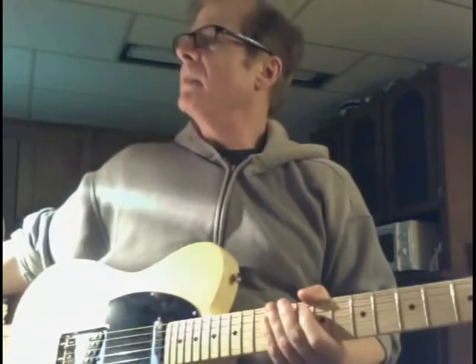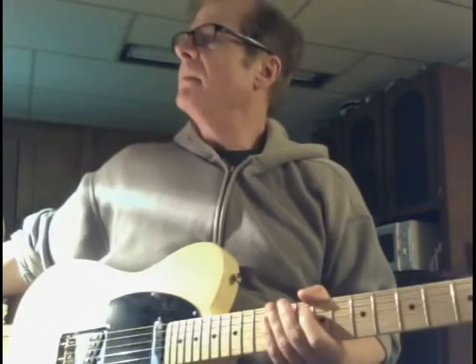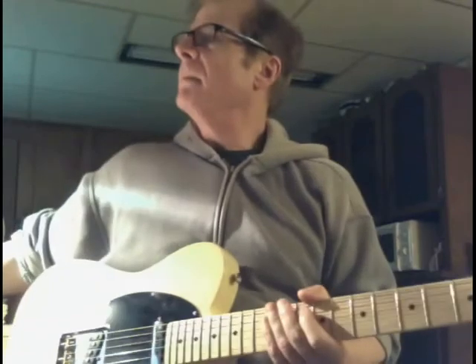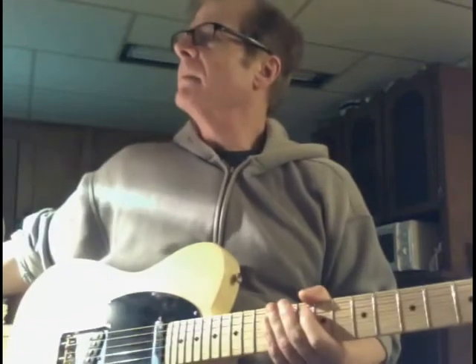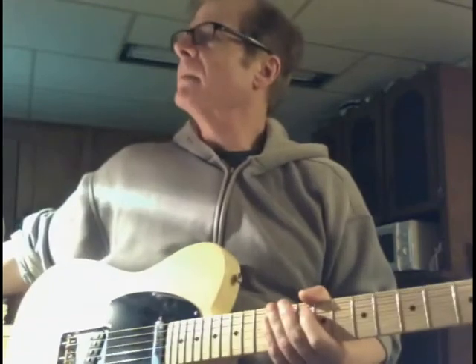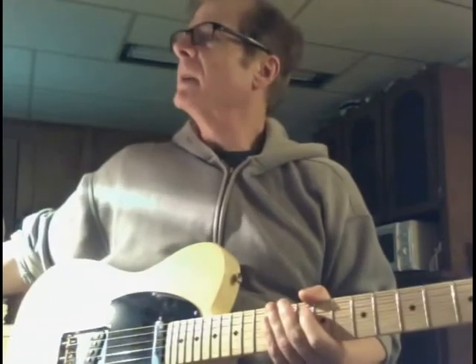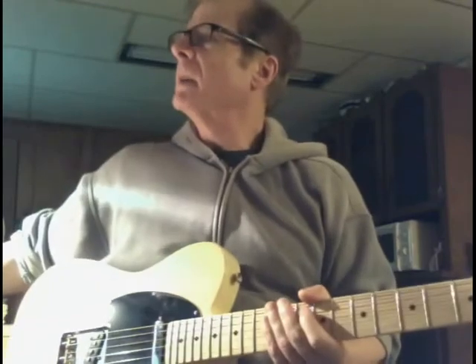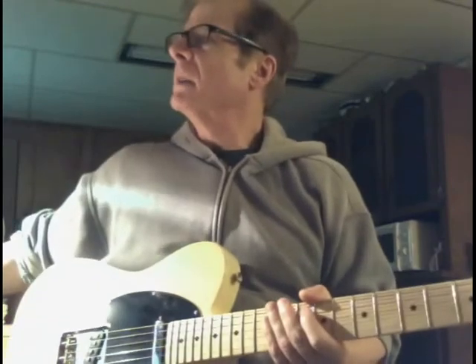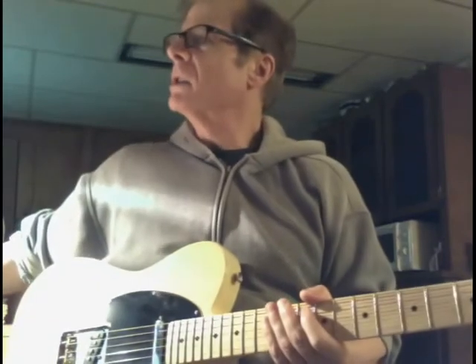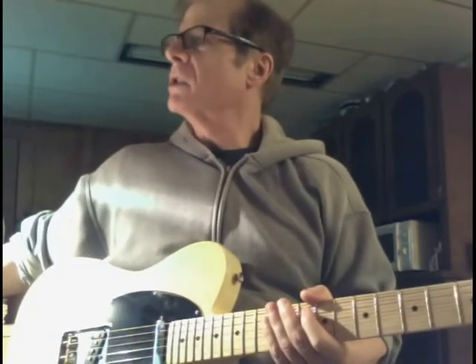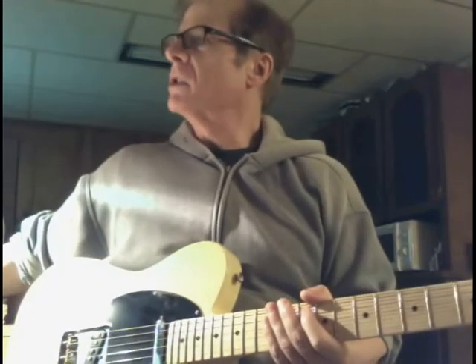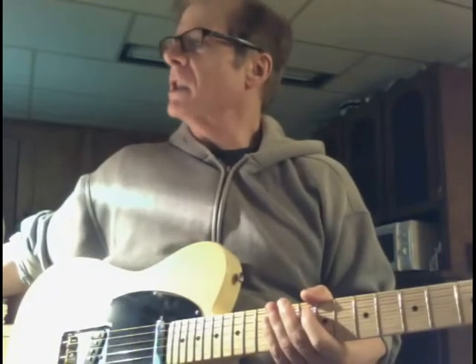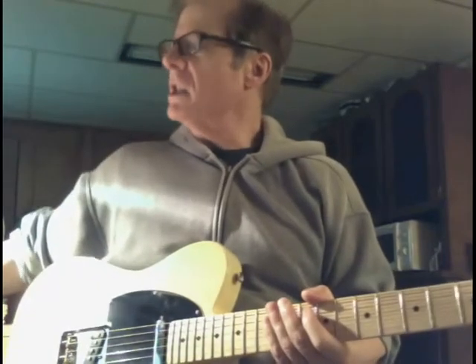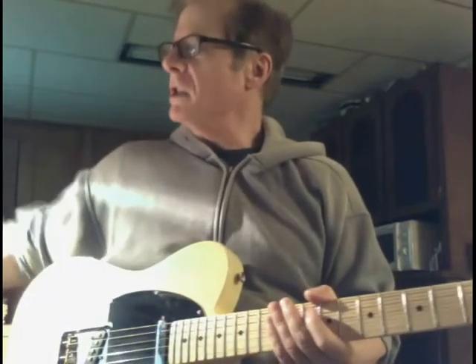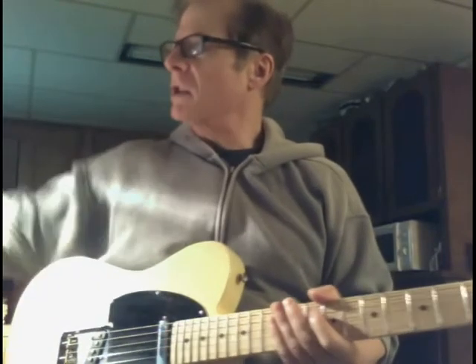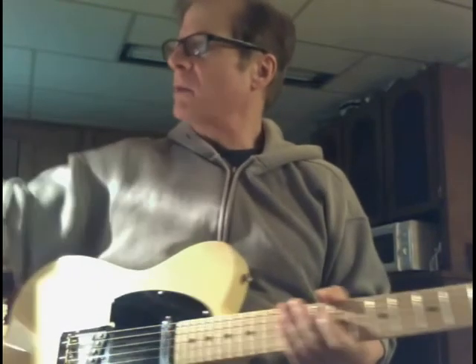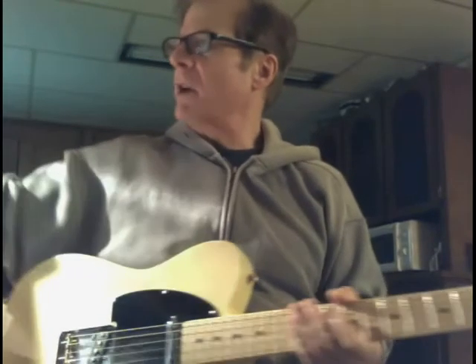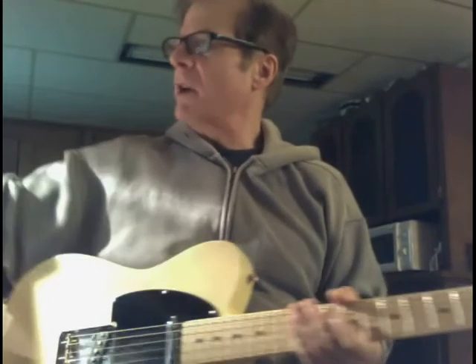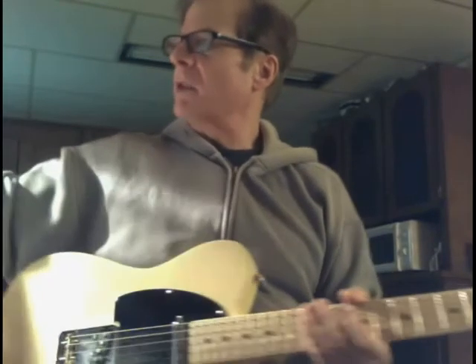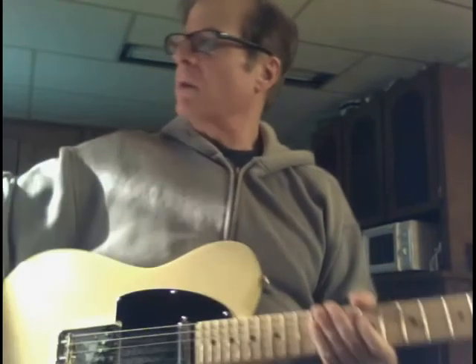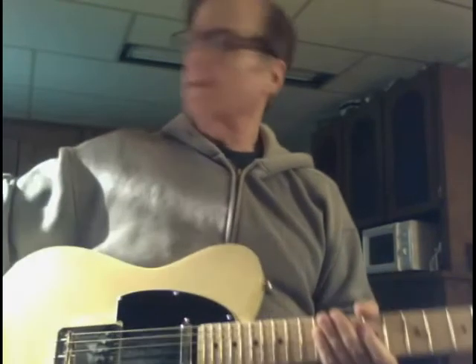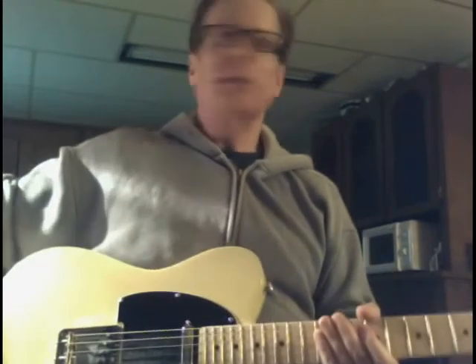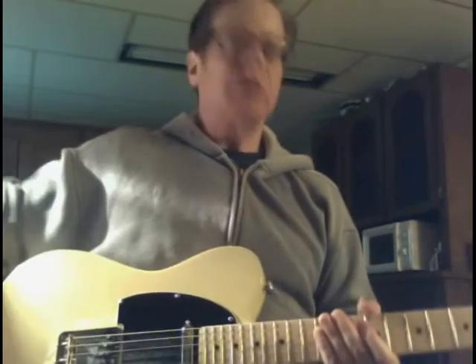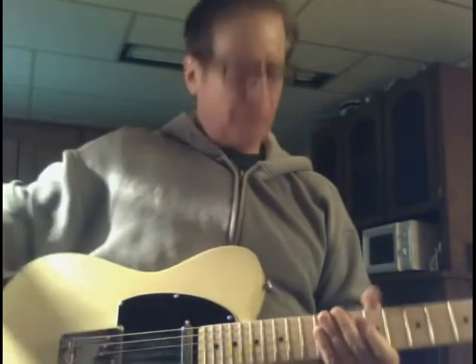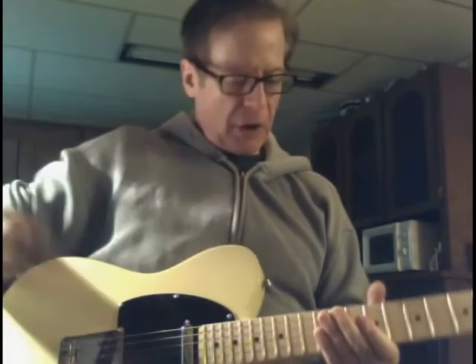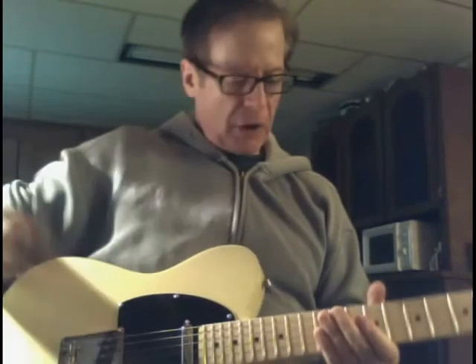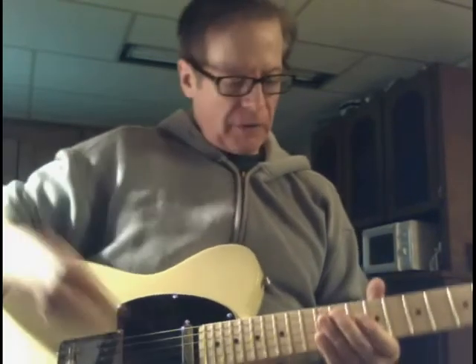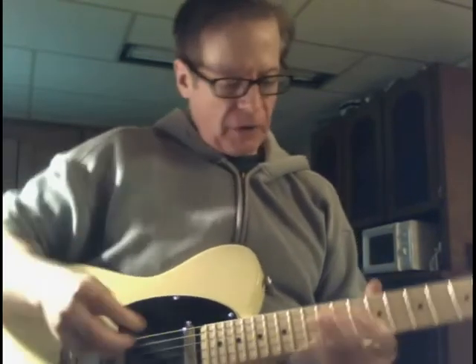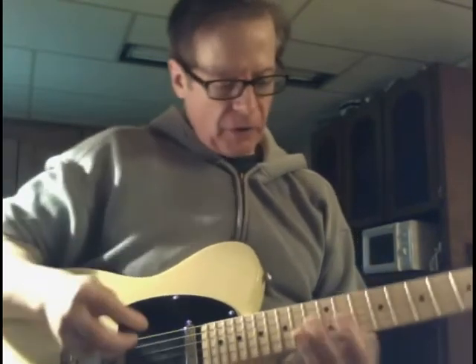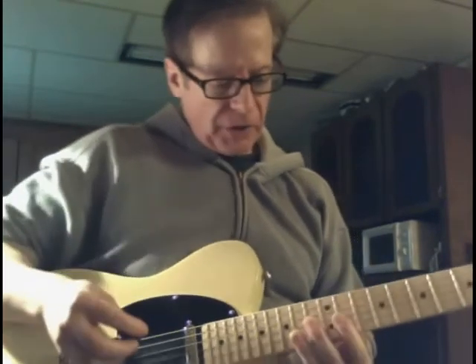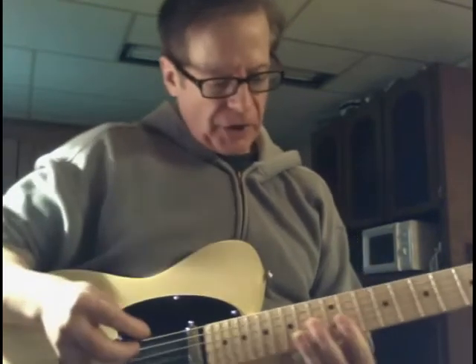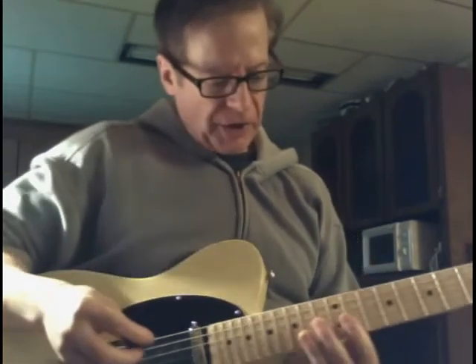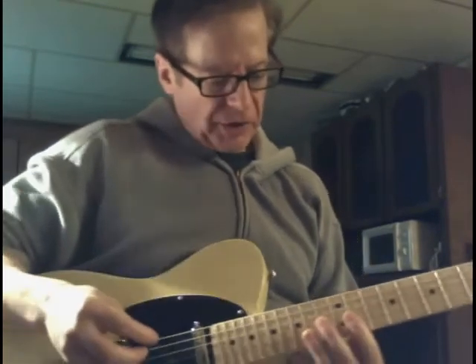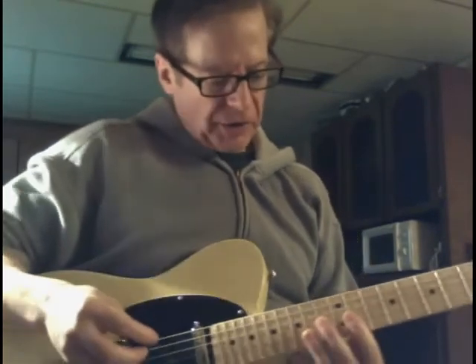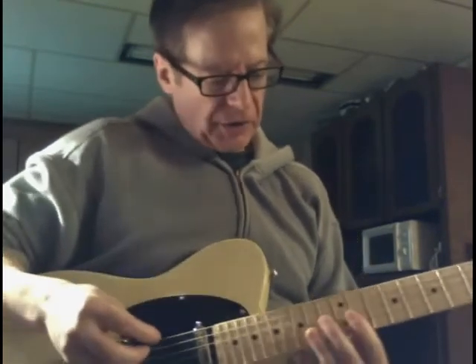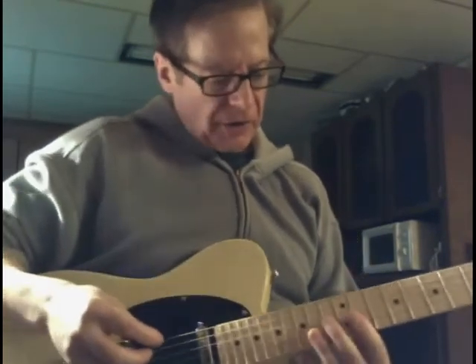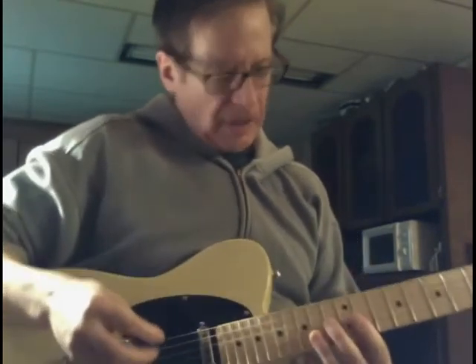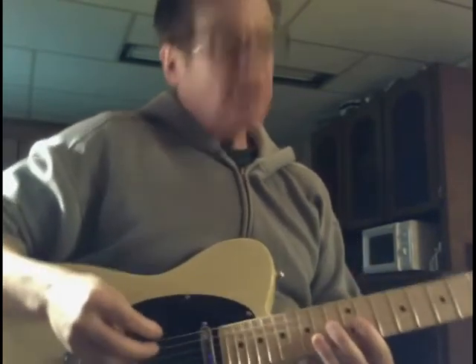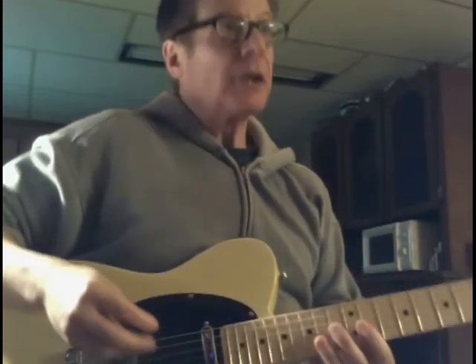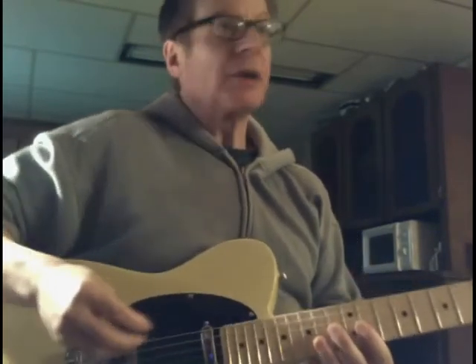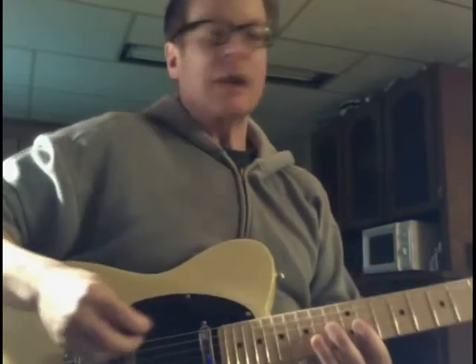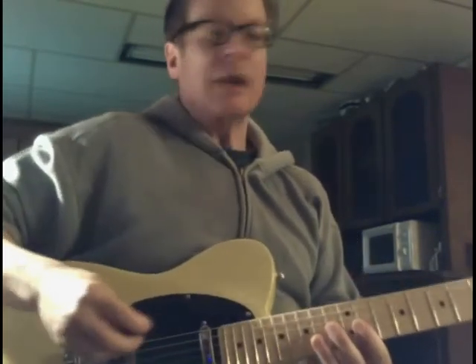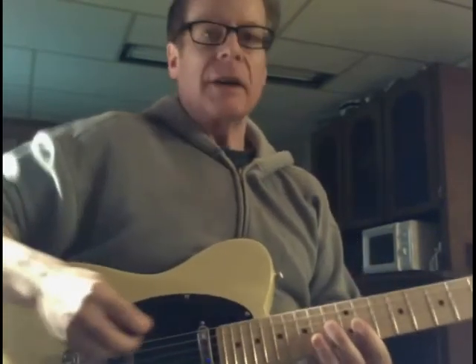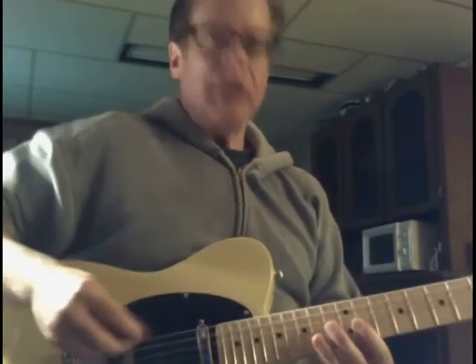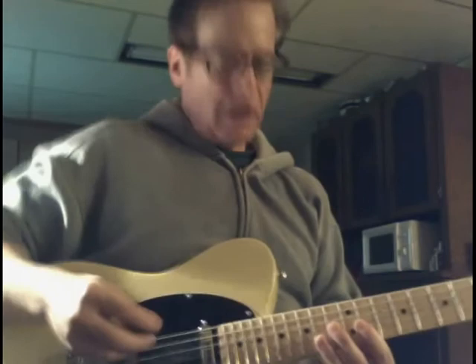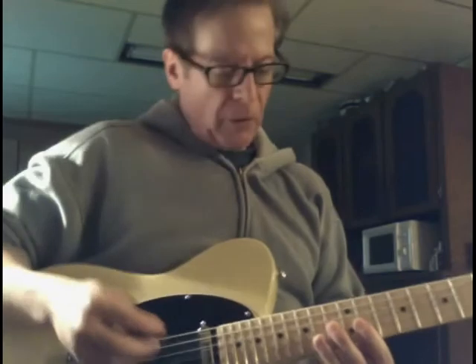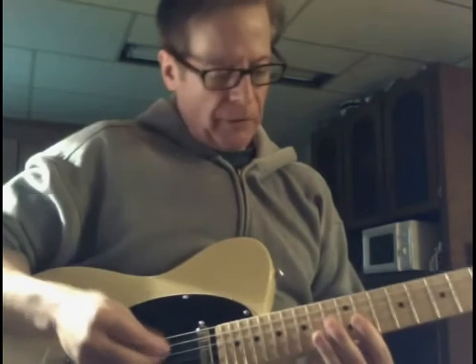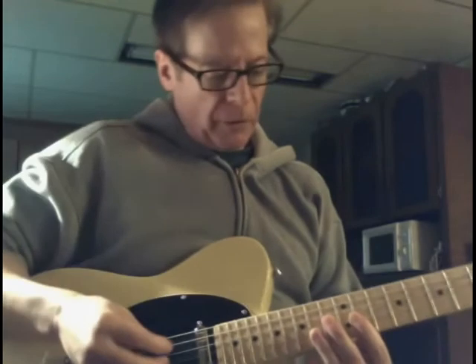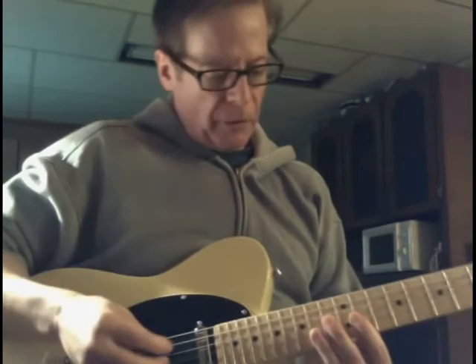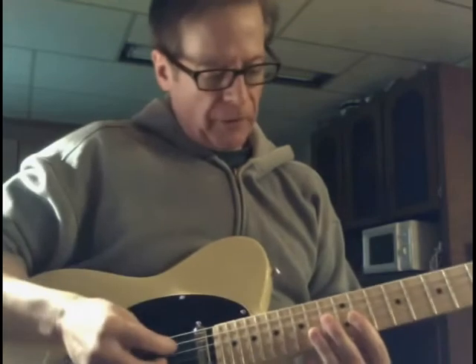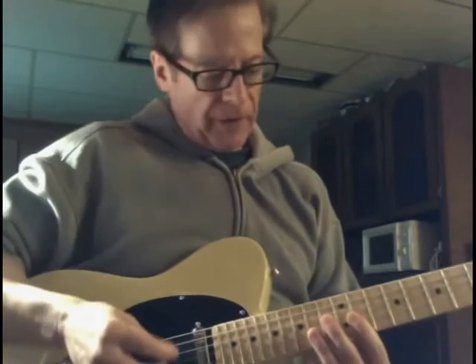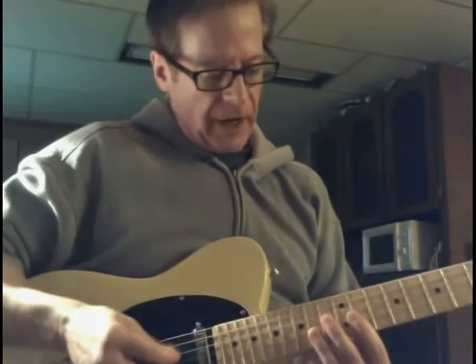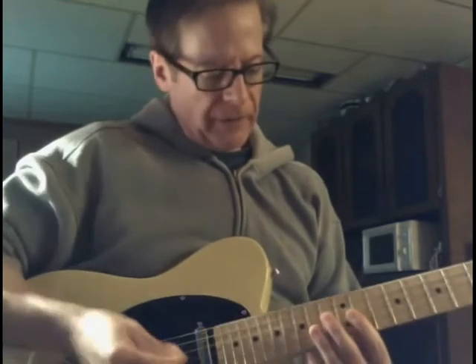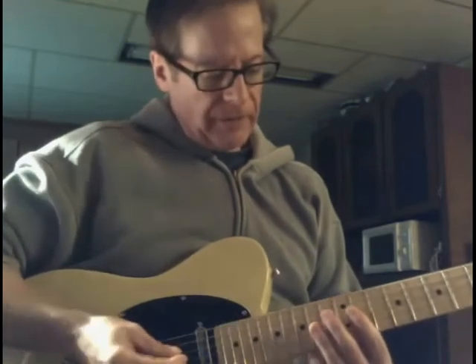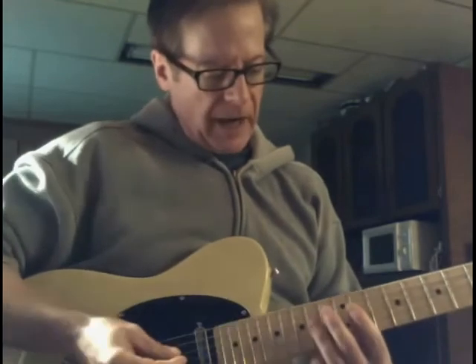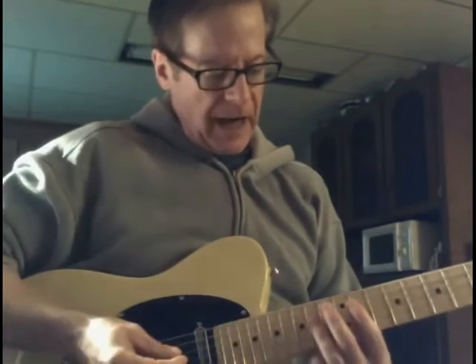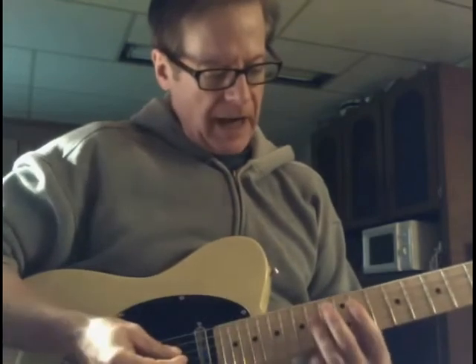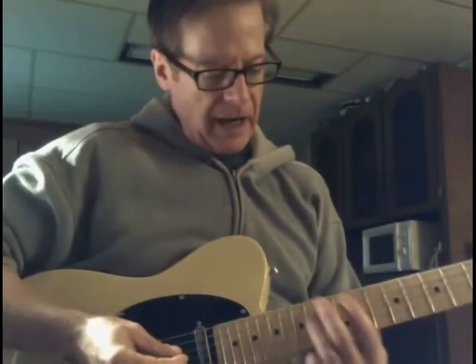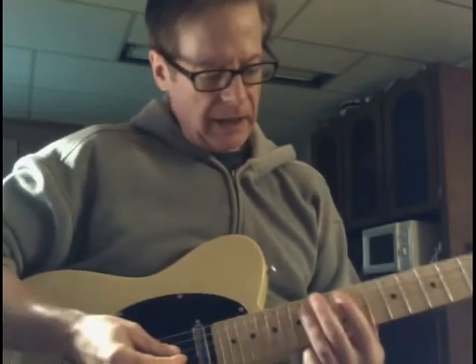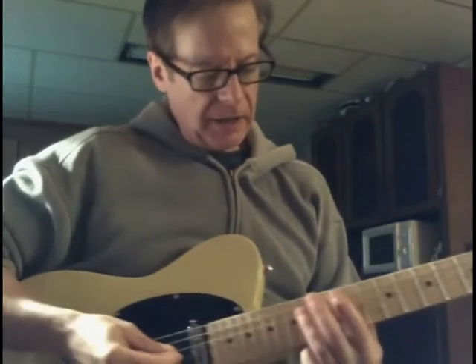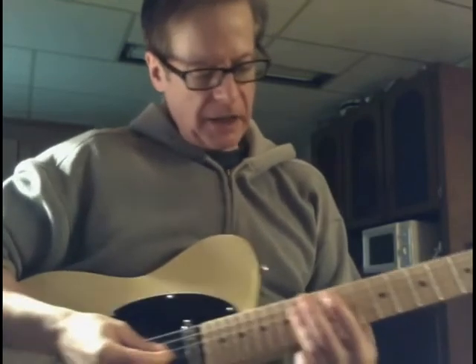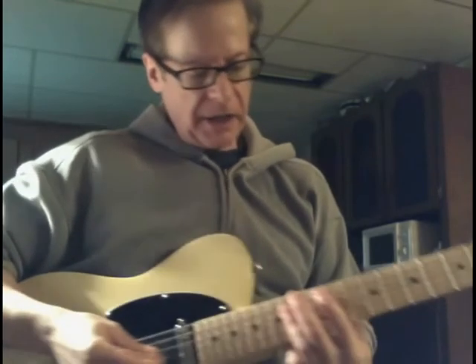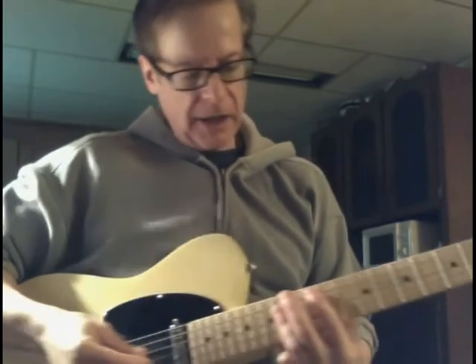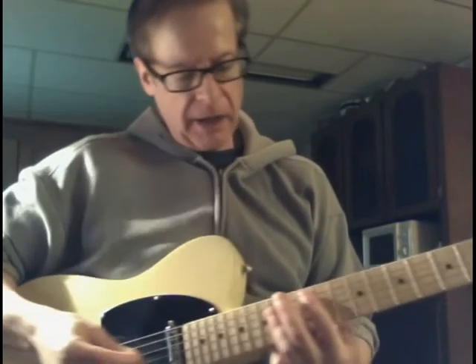Okay, this is the easiest way in the world to play over chord changes. This is a 1, 4, 5 — A, D, and E.